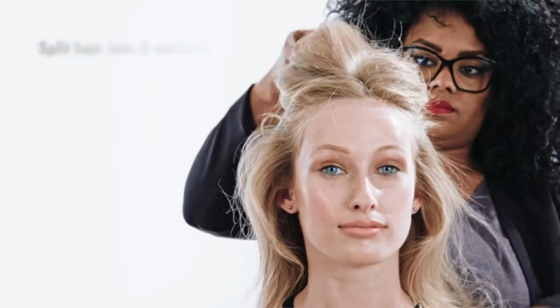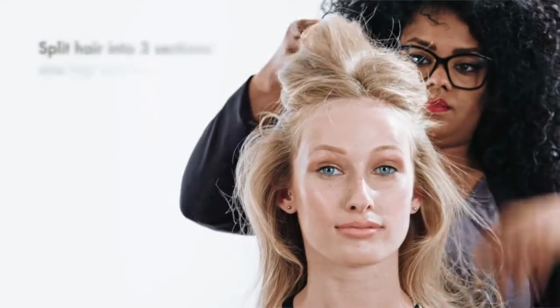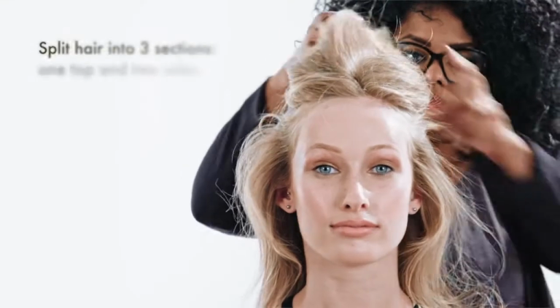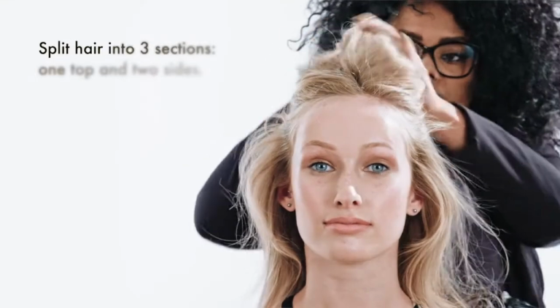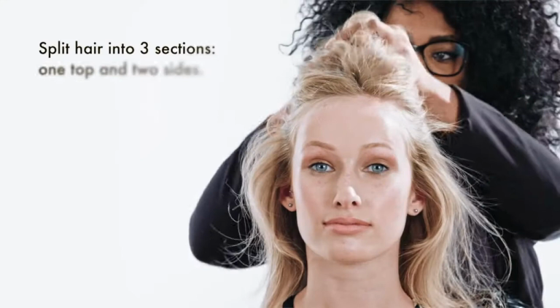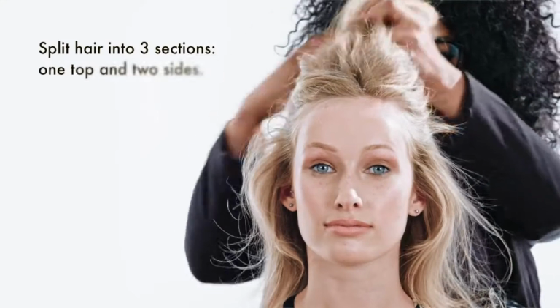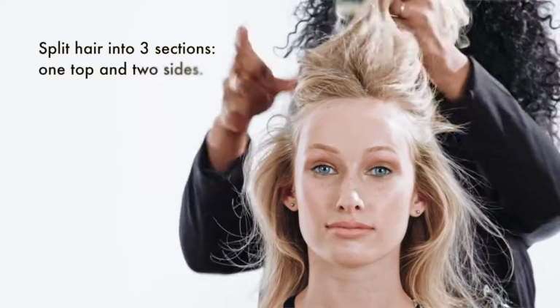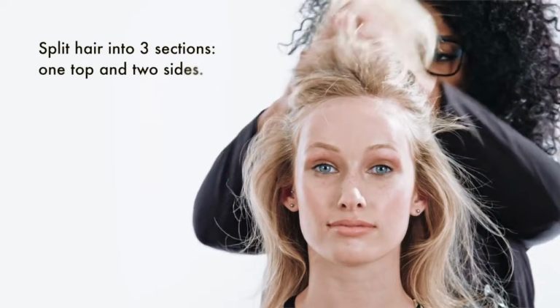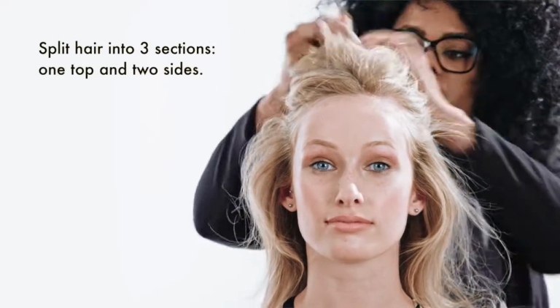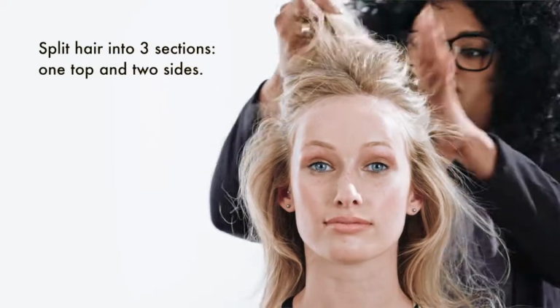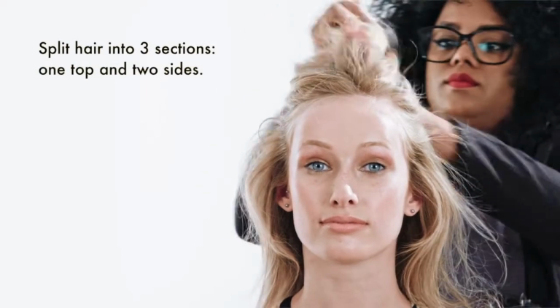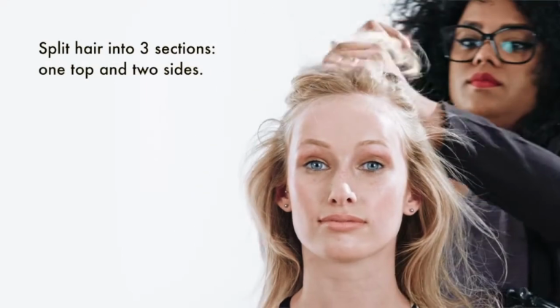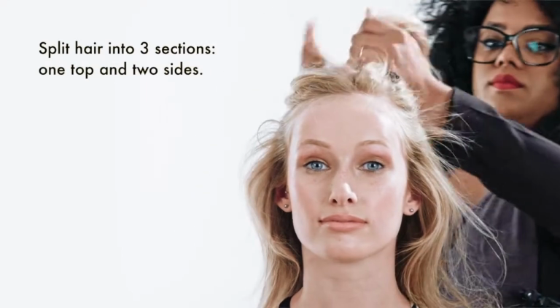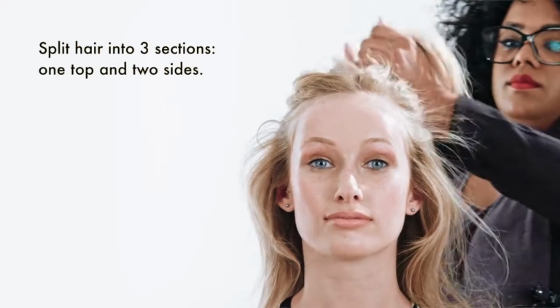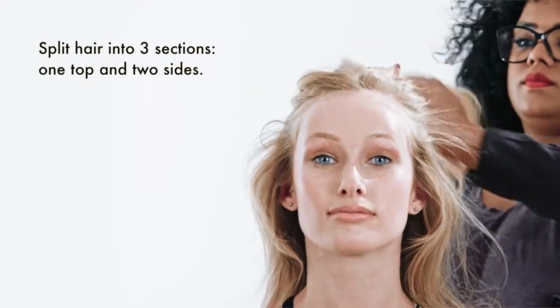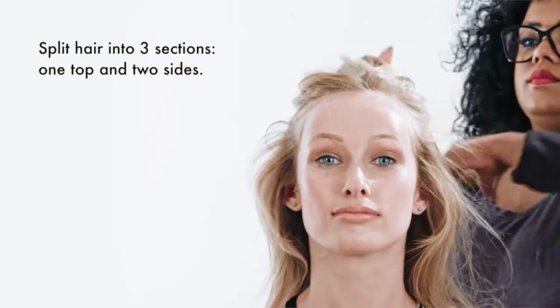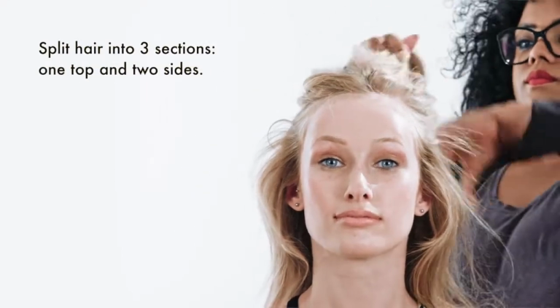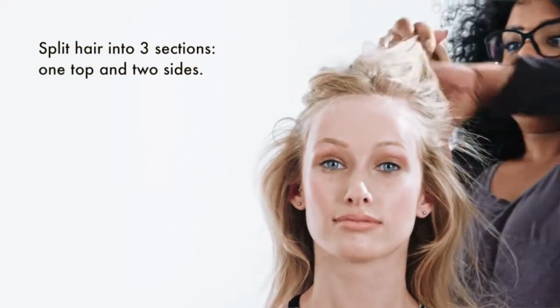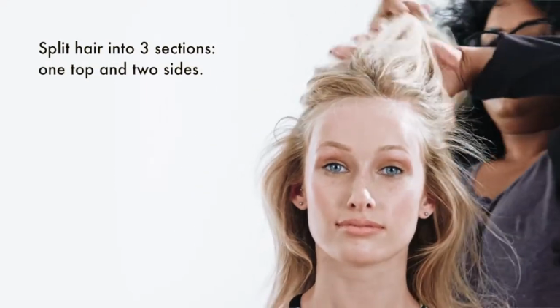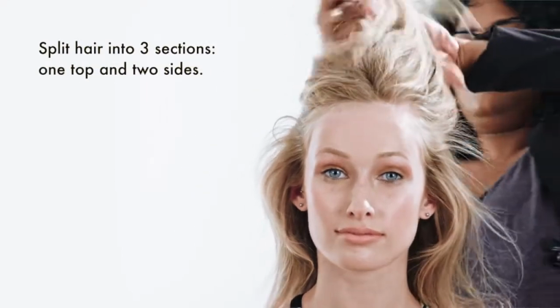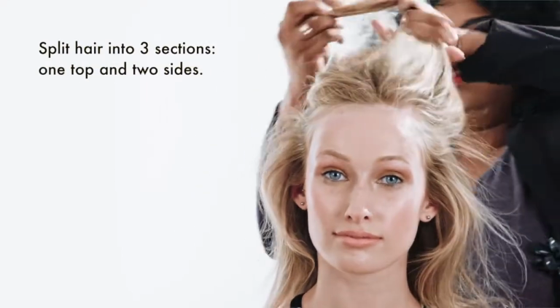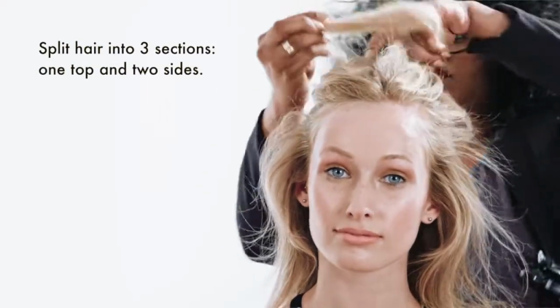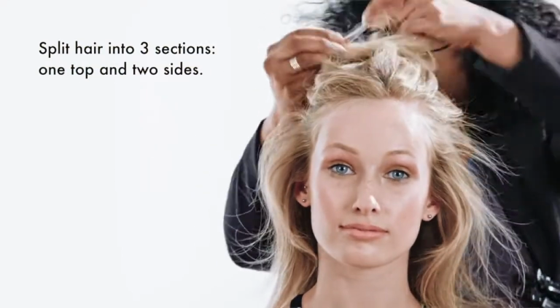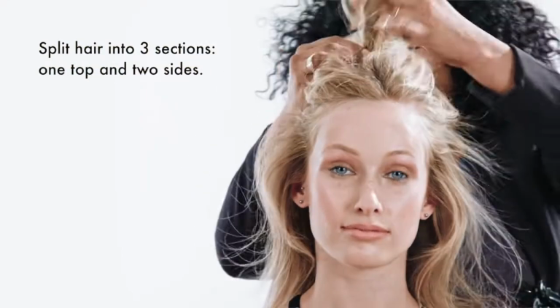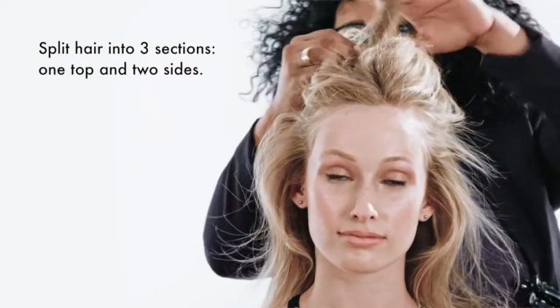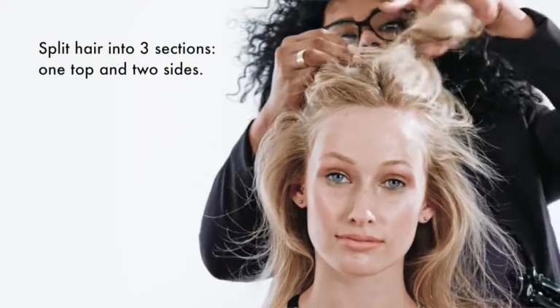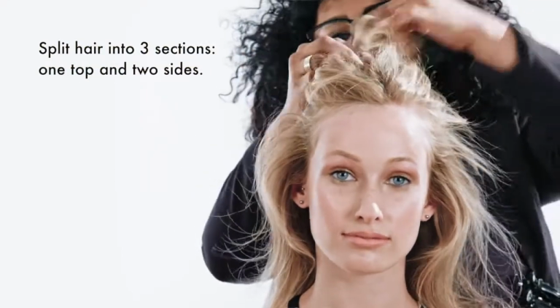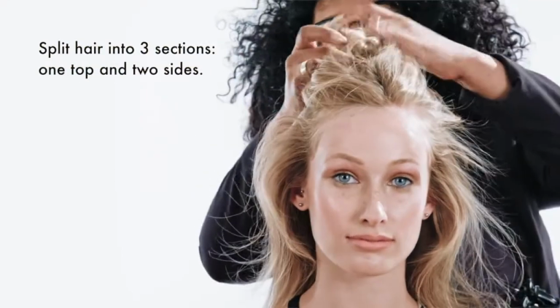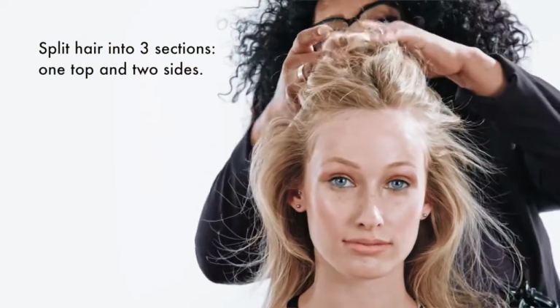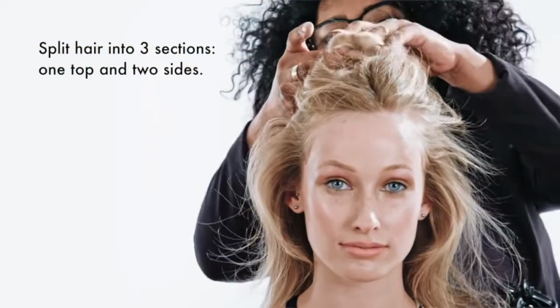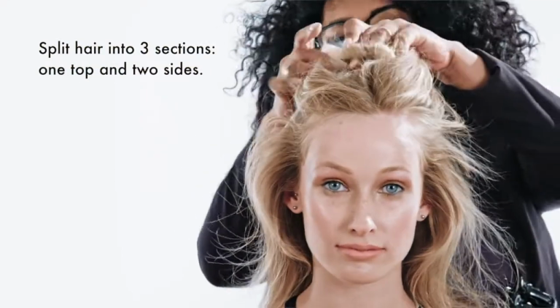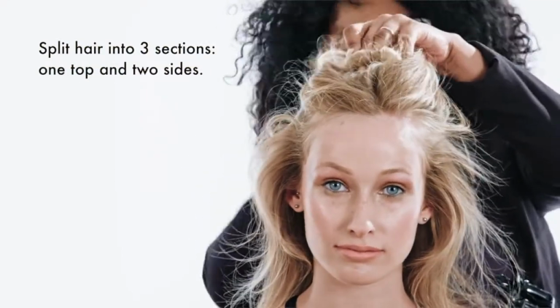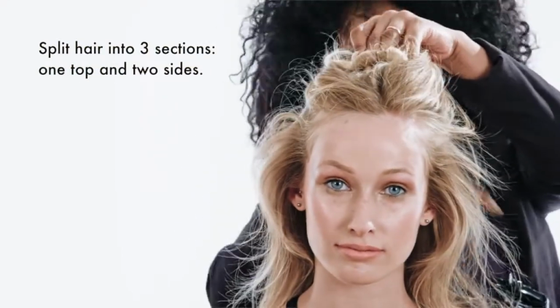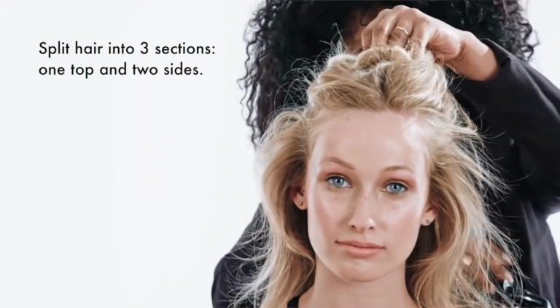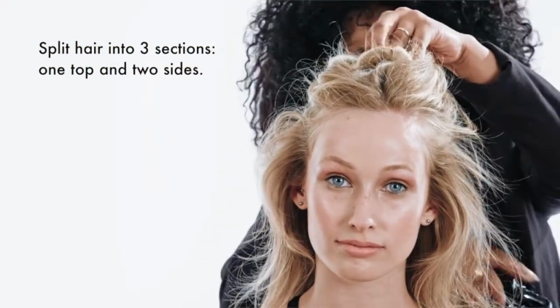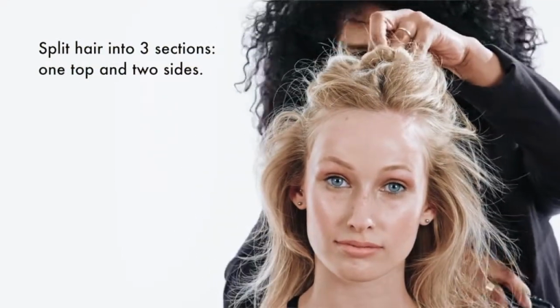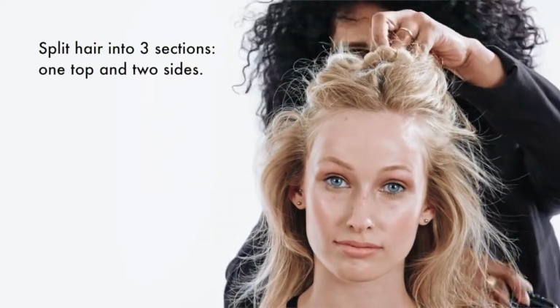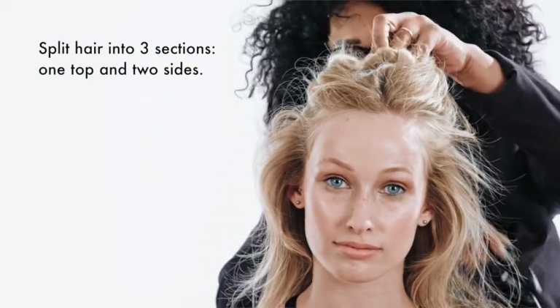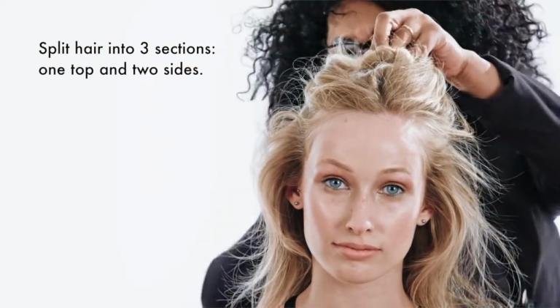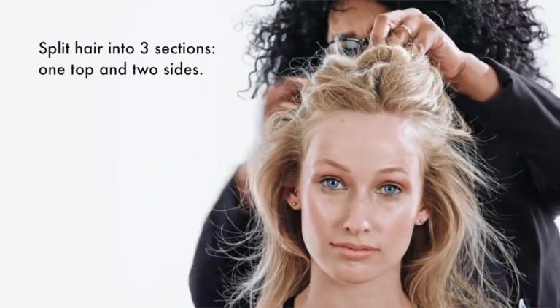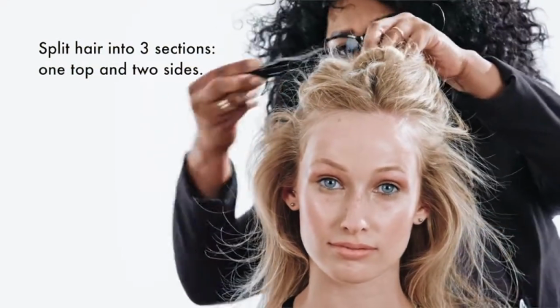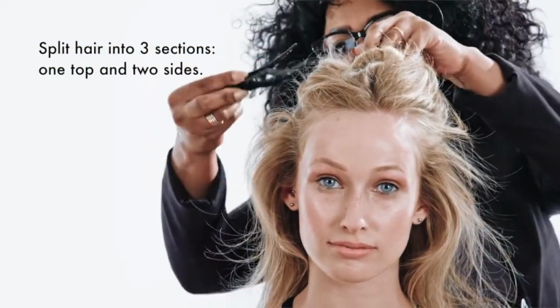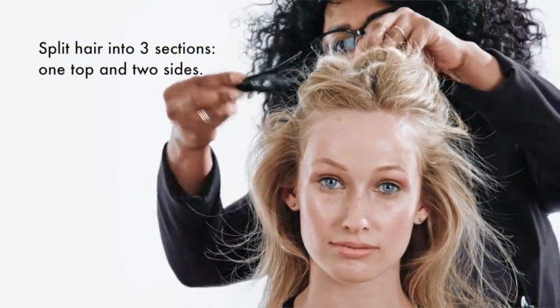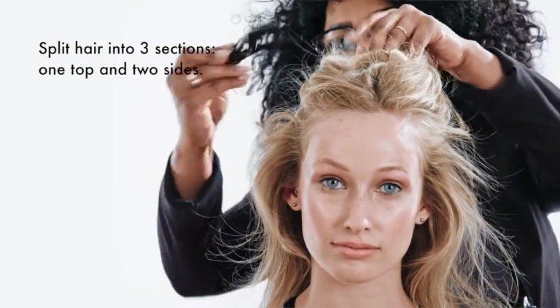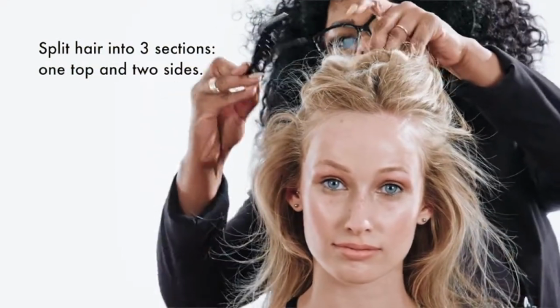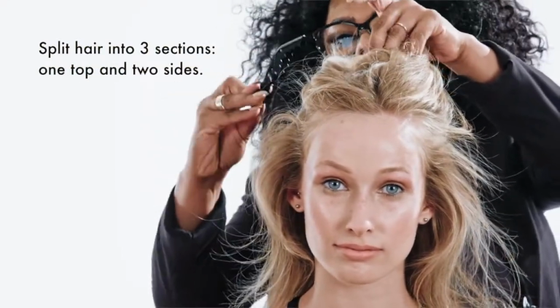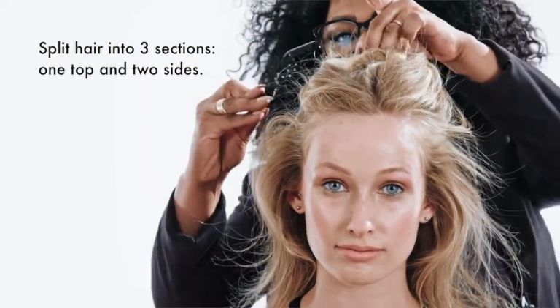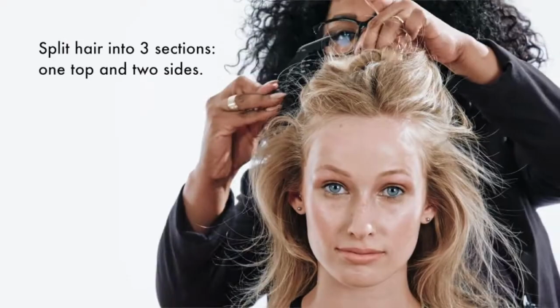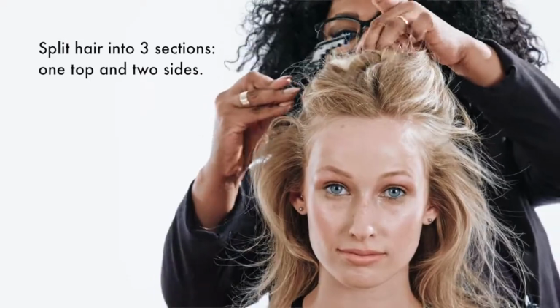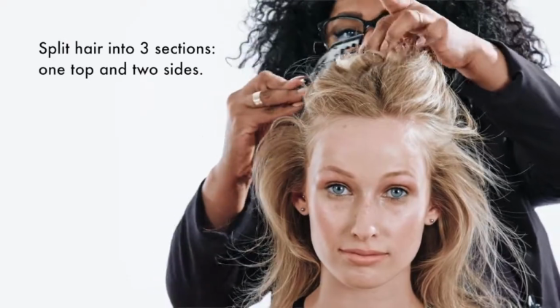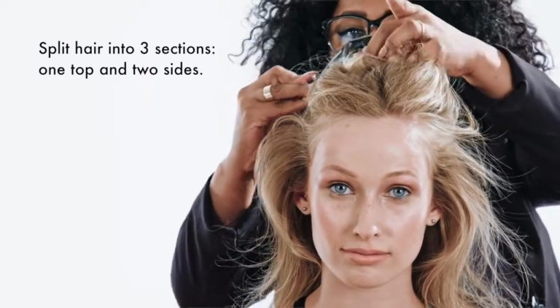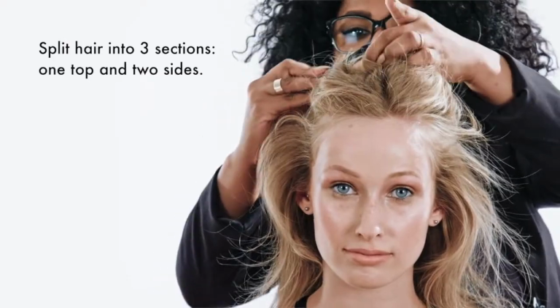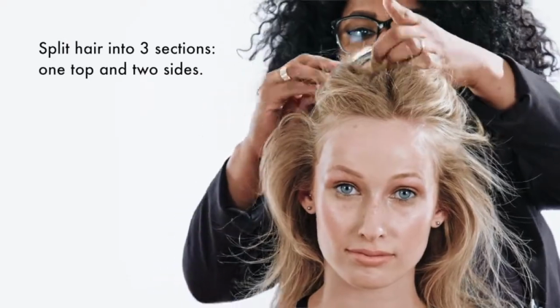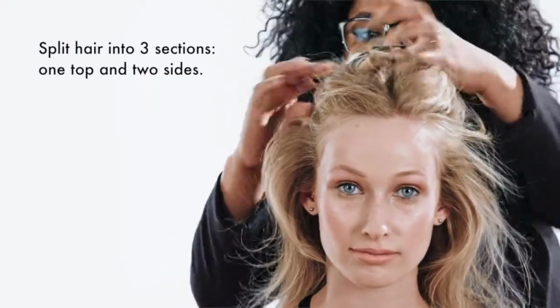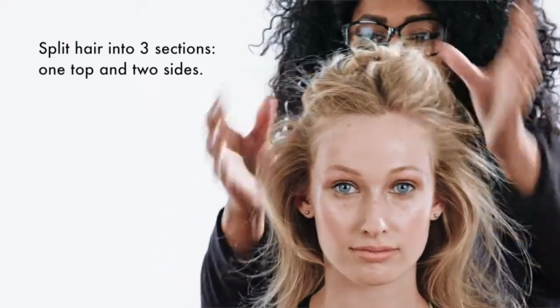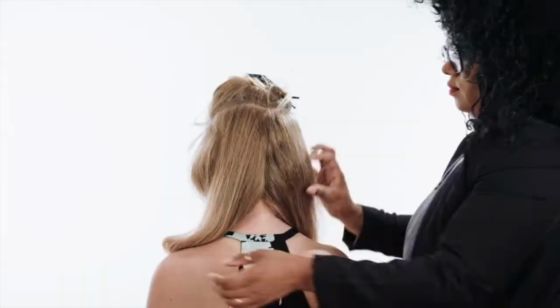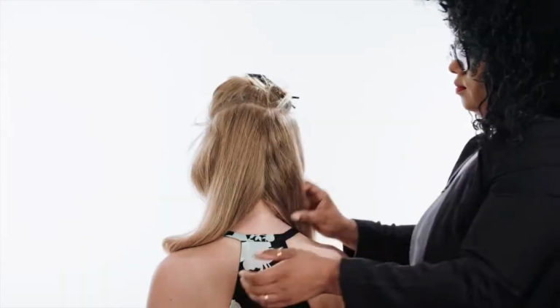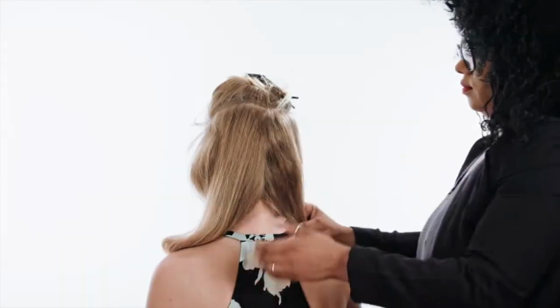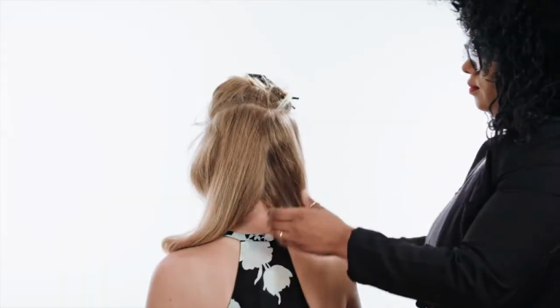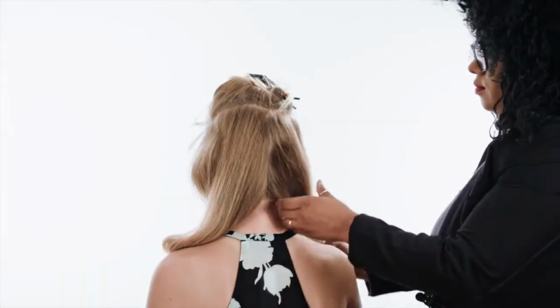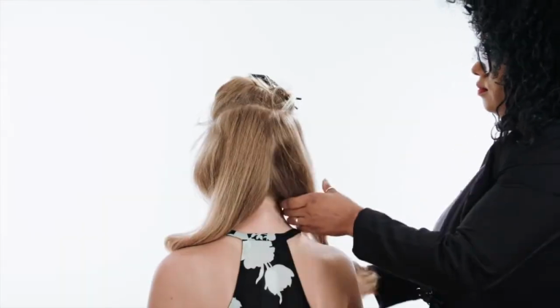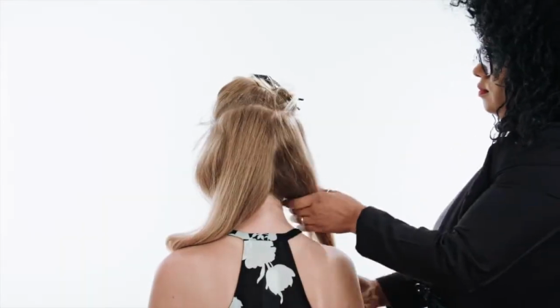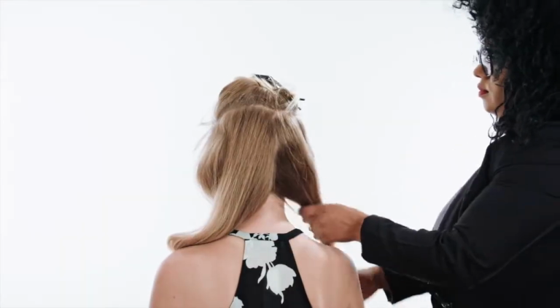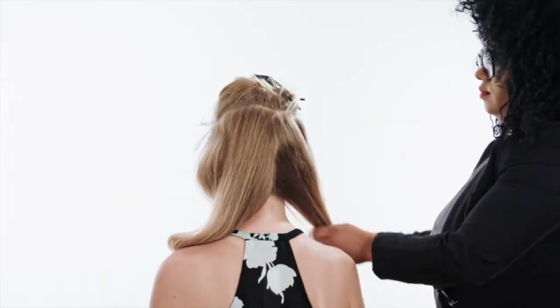Split hair in two large sections at the temple, separating the top half from the bottom half, then split the bottom half into two large side sections.